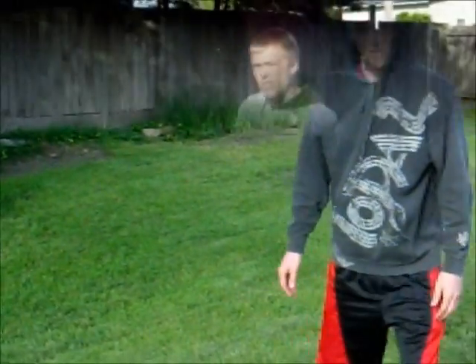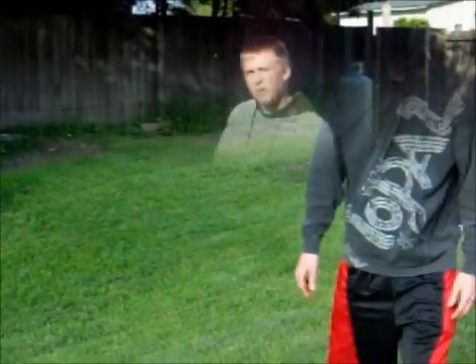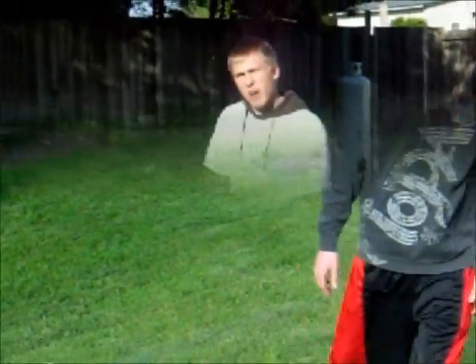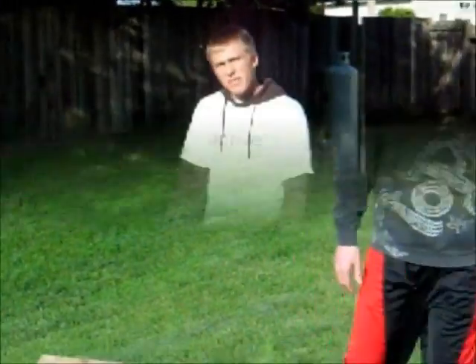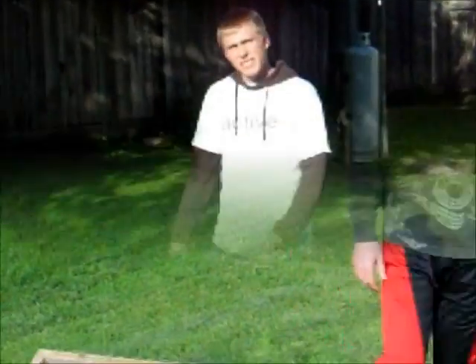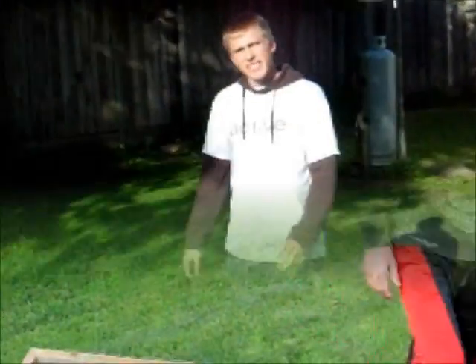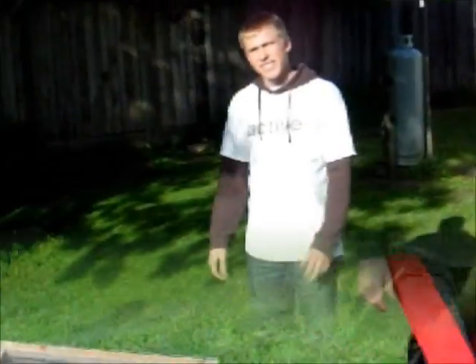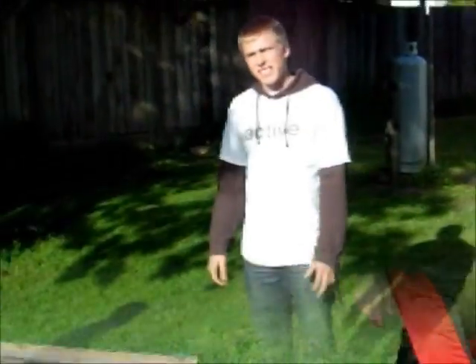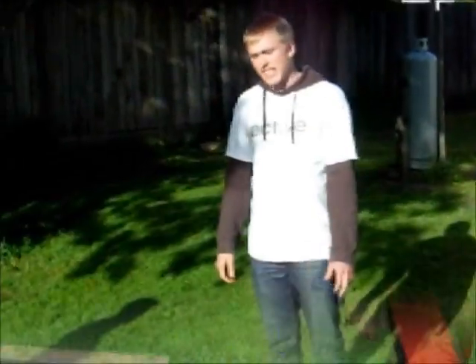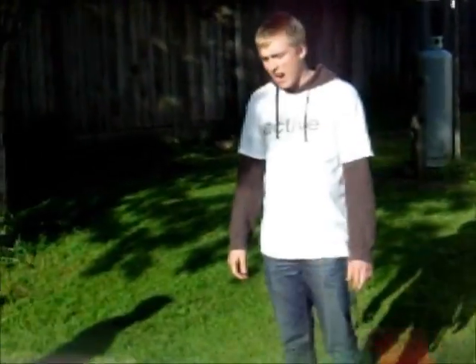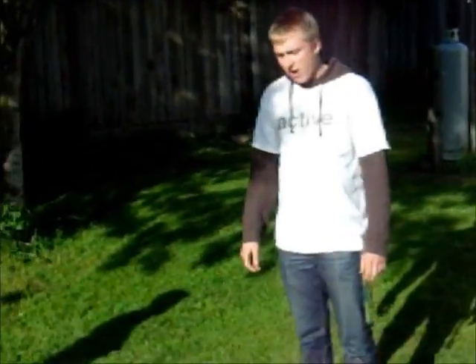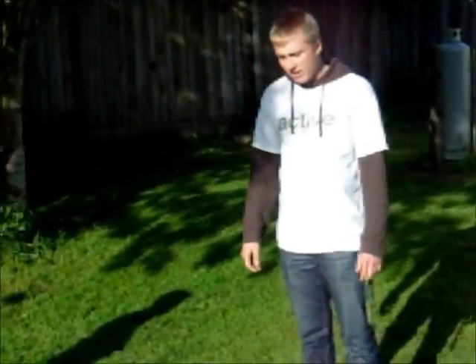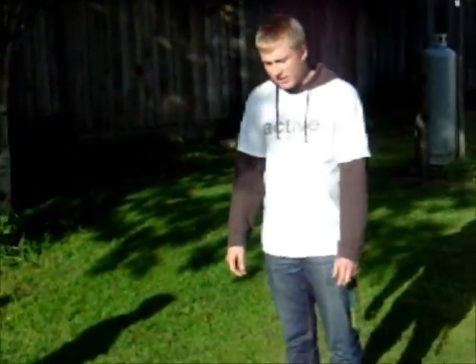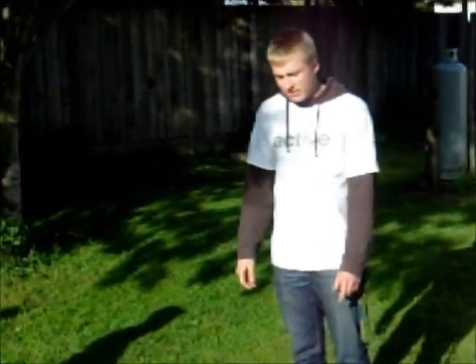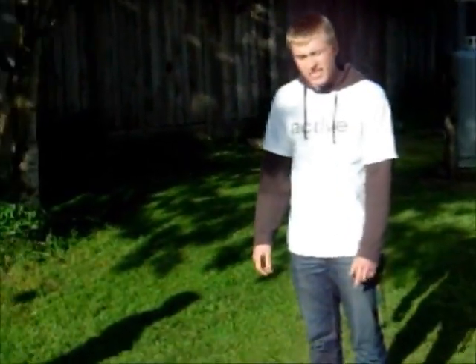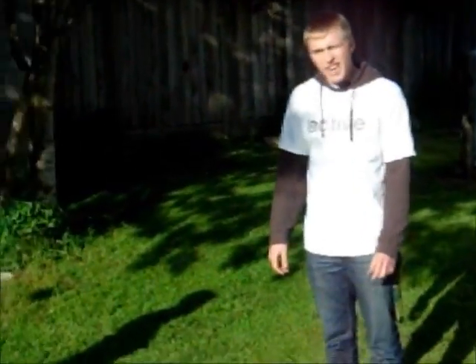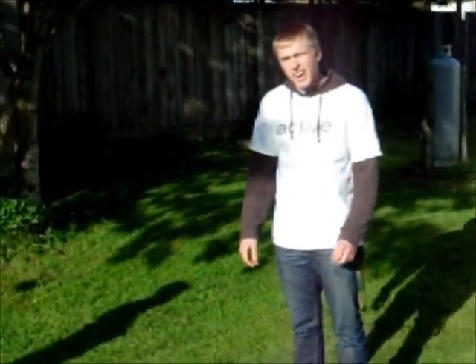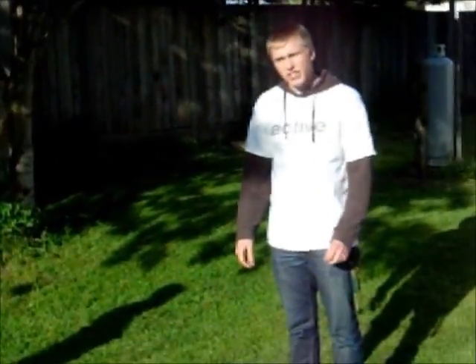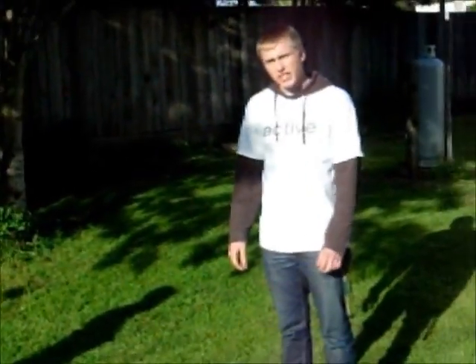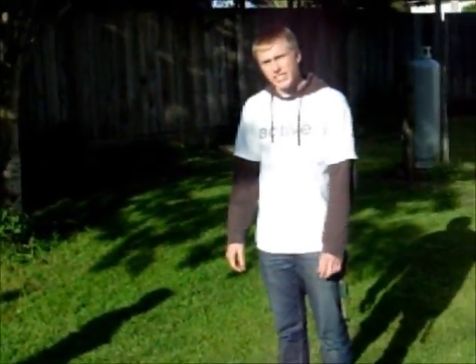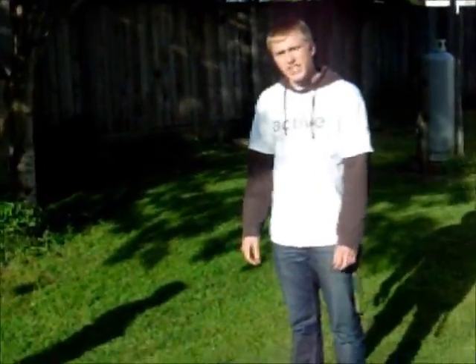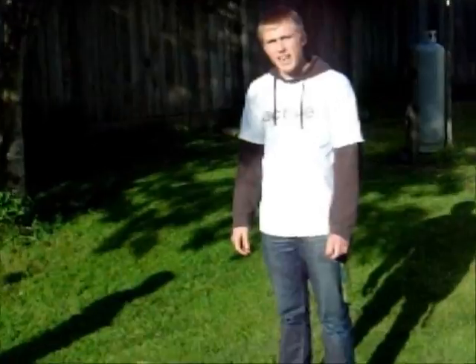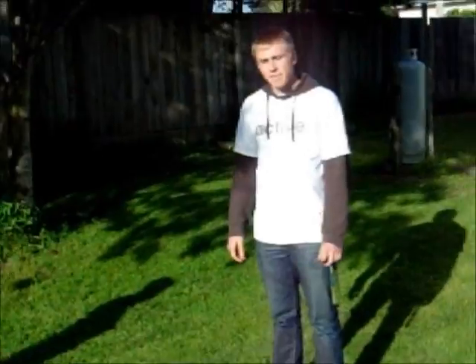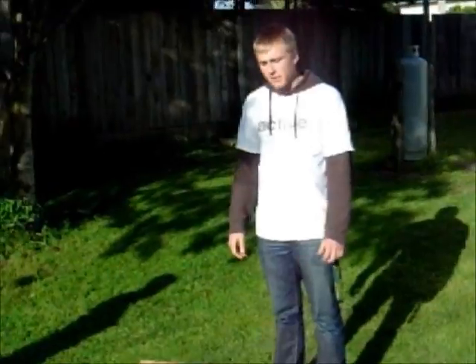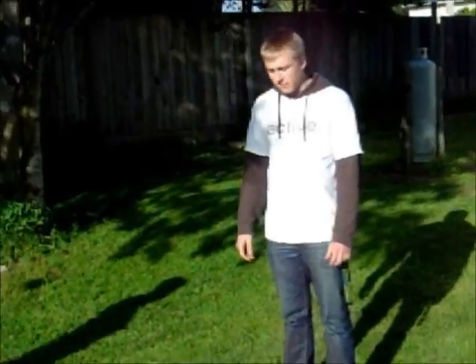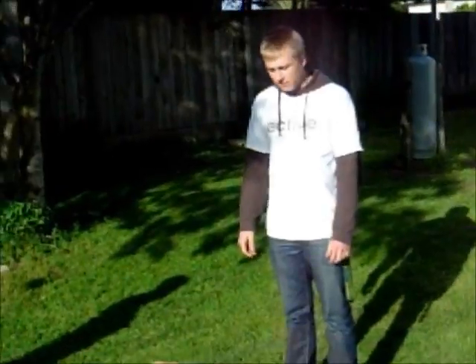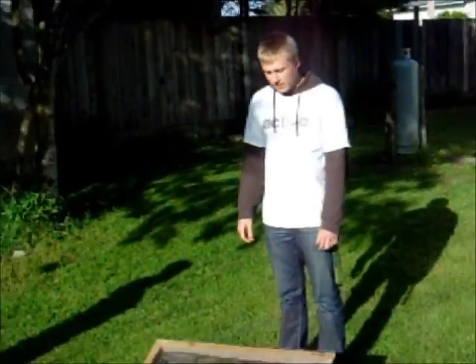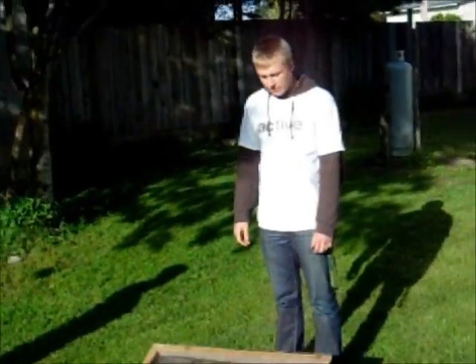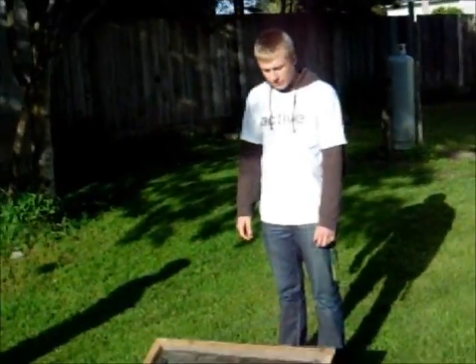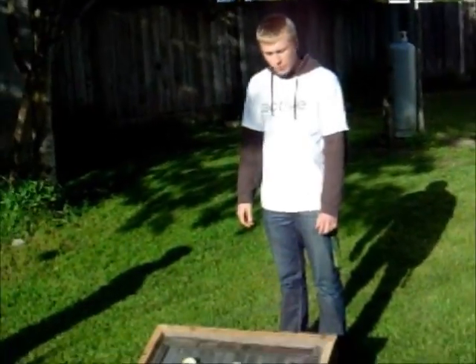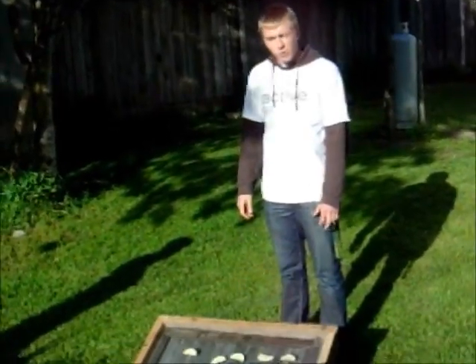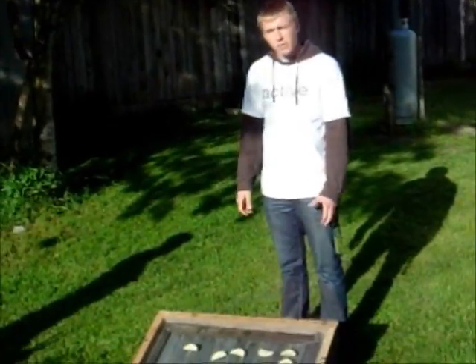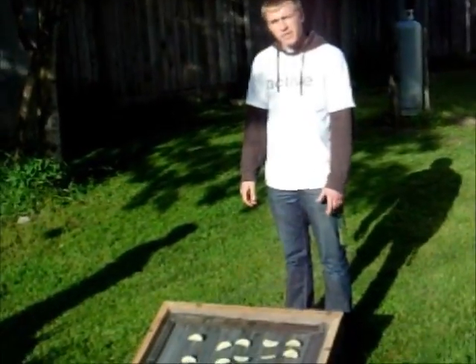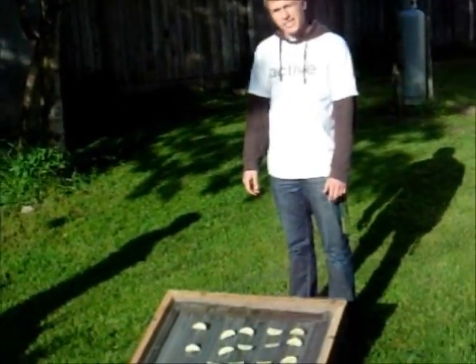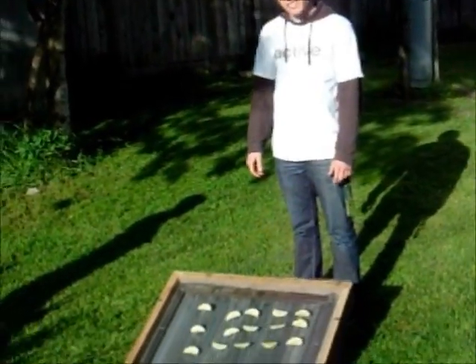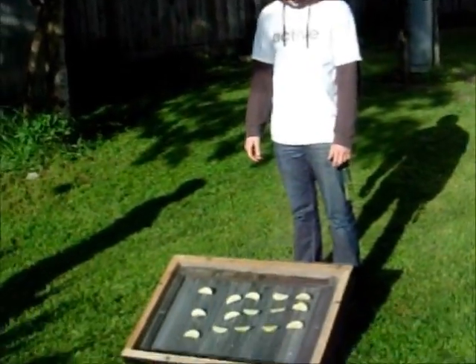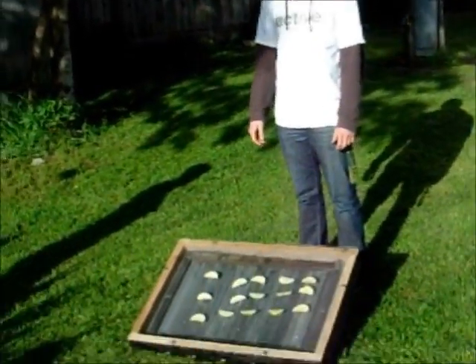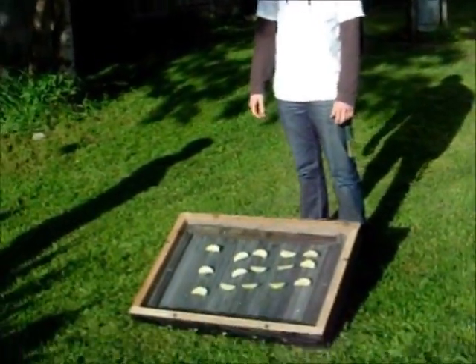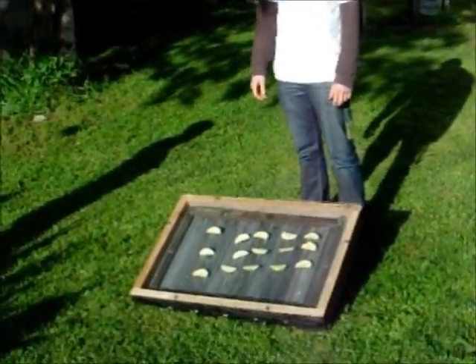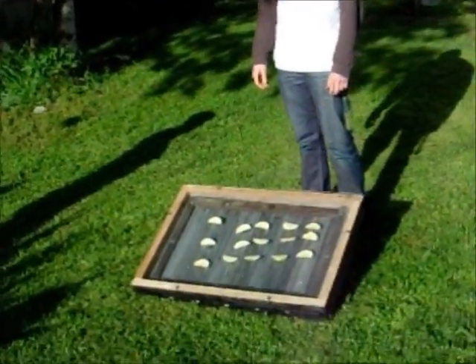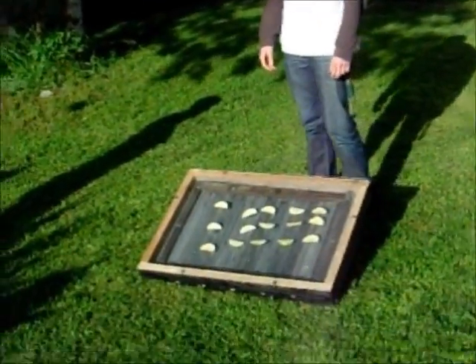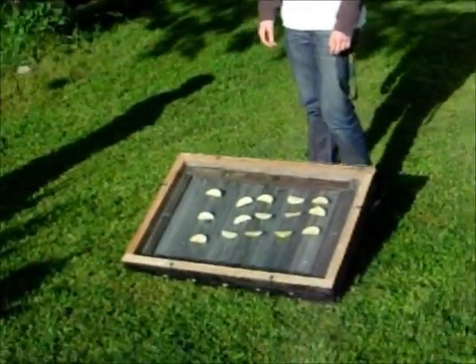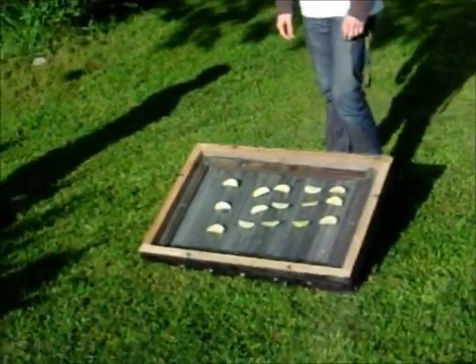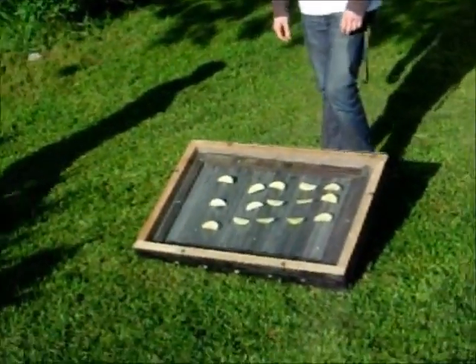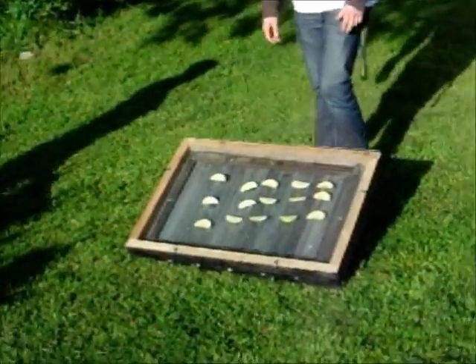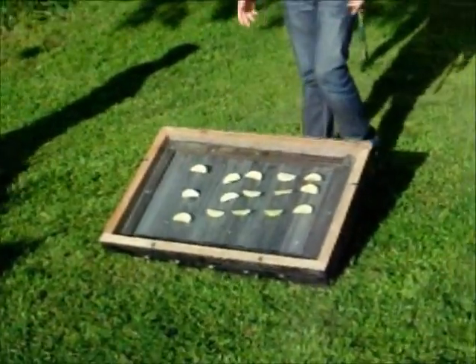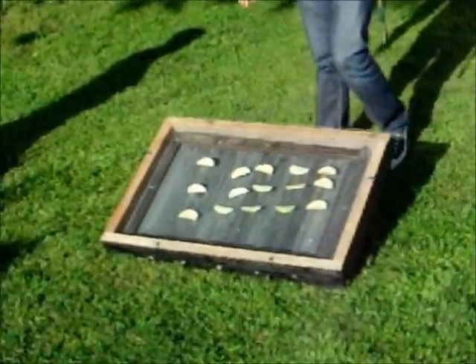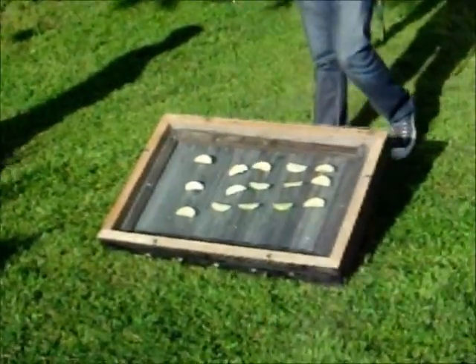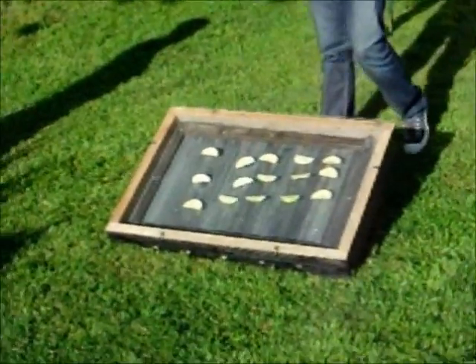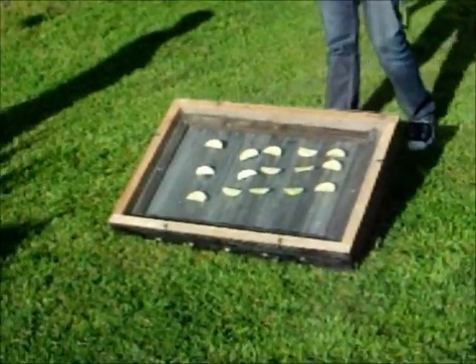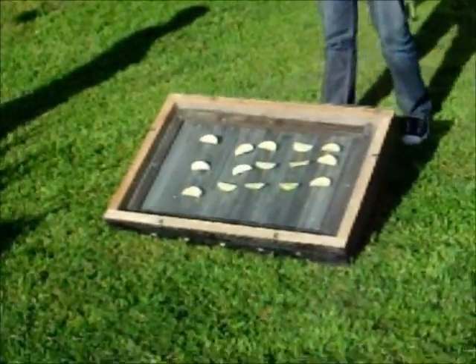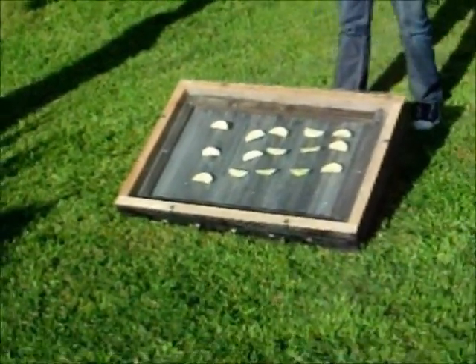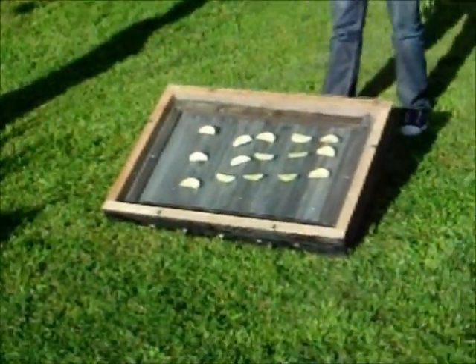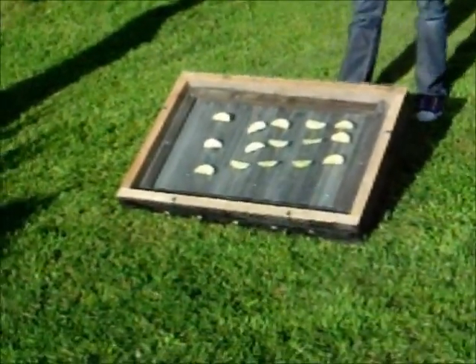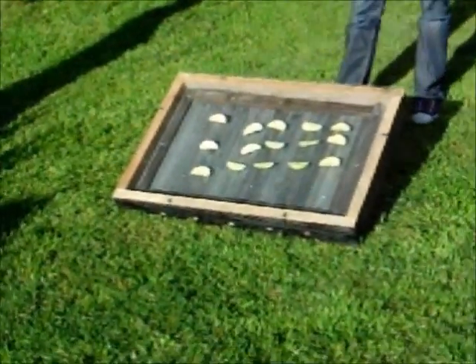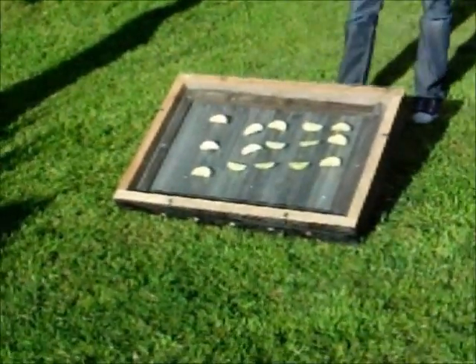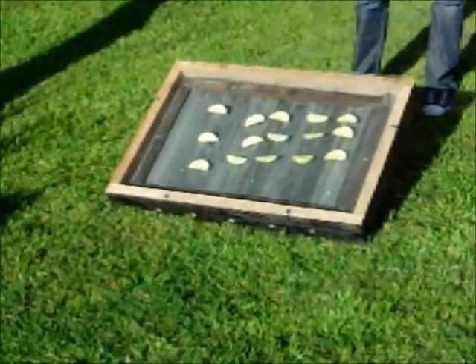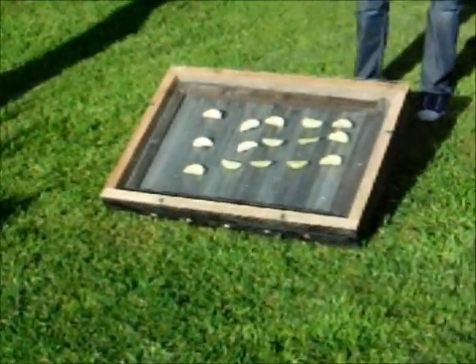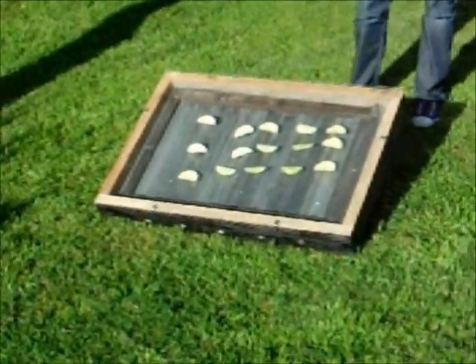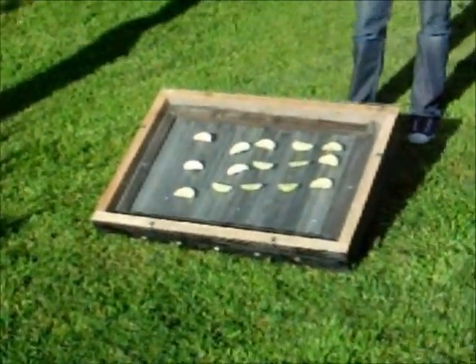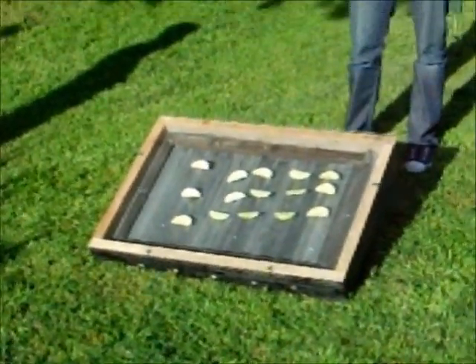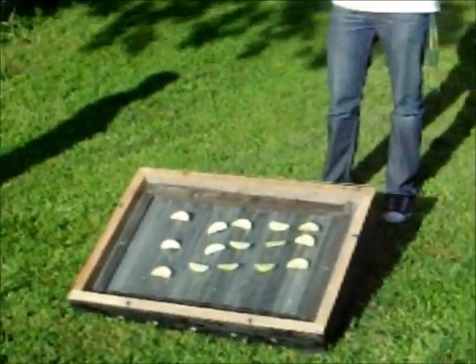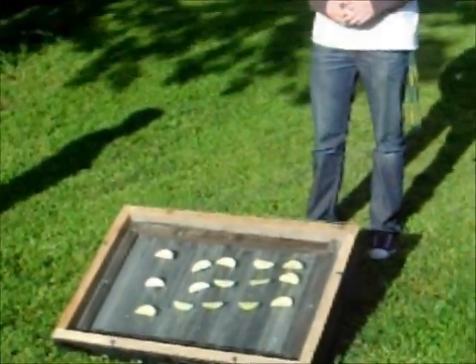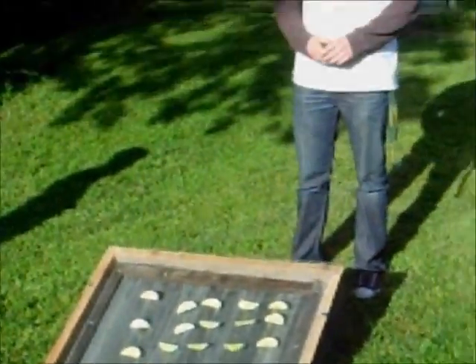After 16 hours of dehydrating time, the fruit will be dehydrated. And that's the Tear the Roof Off Solar Dehydrator.